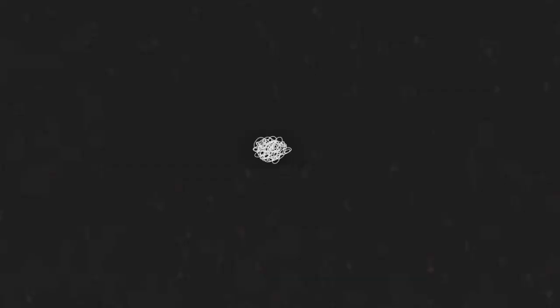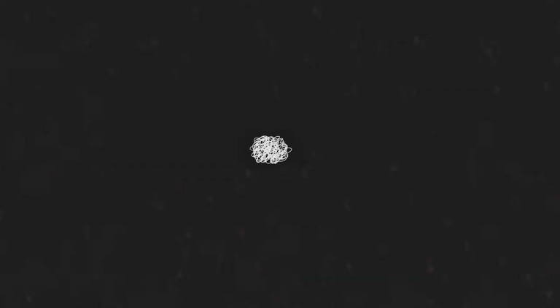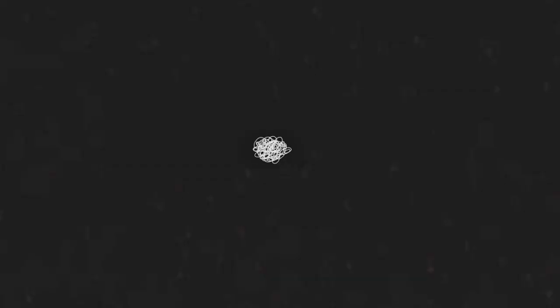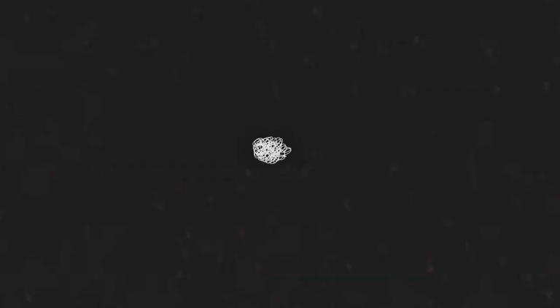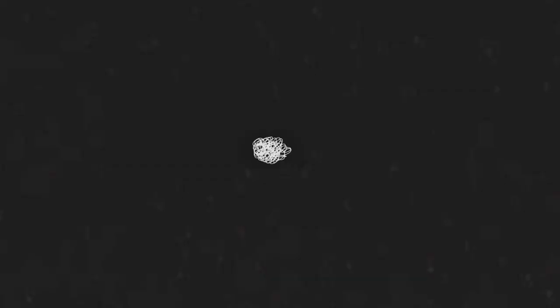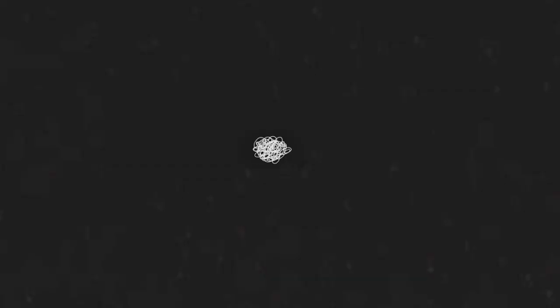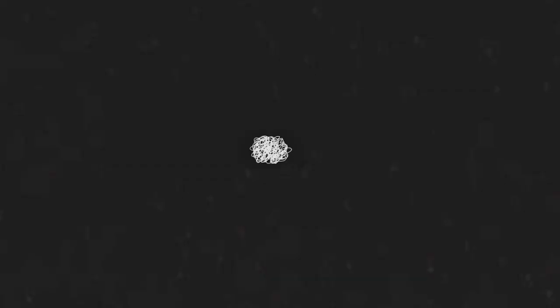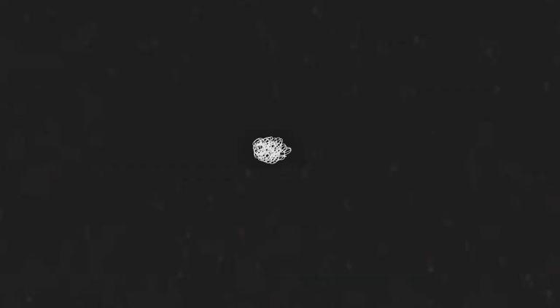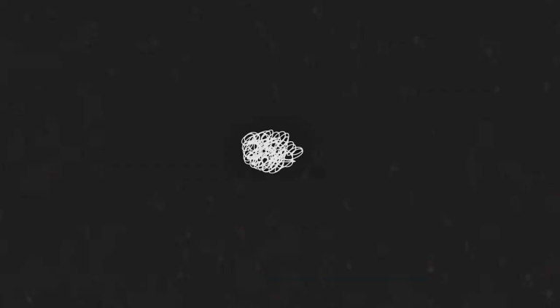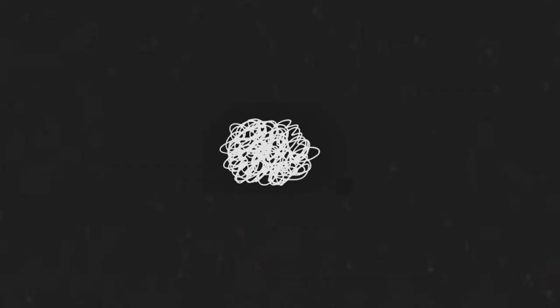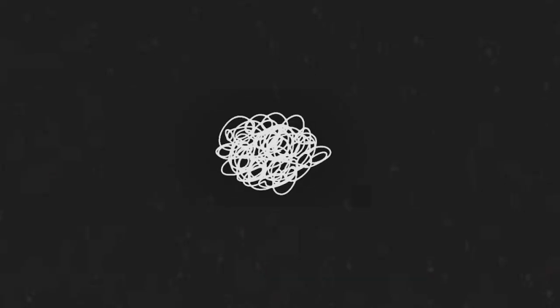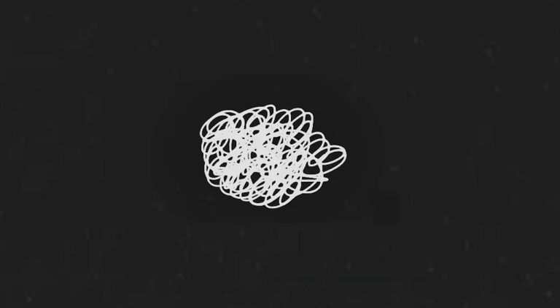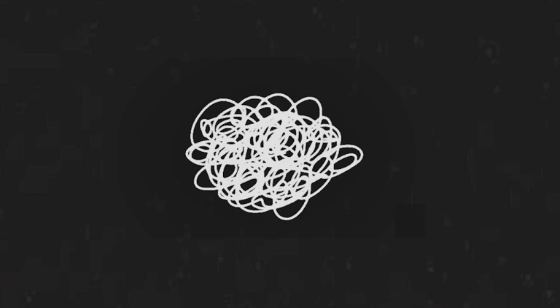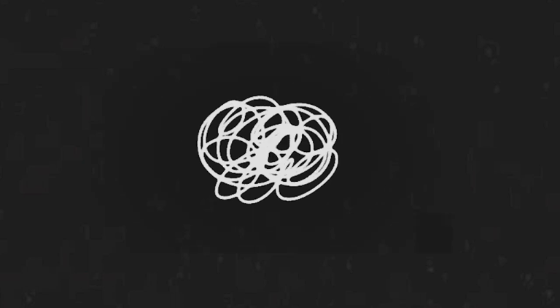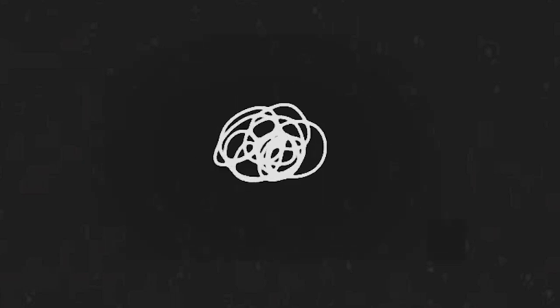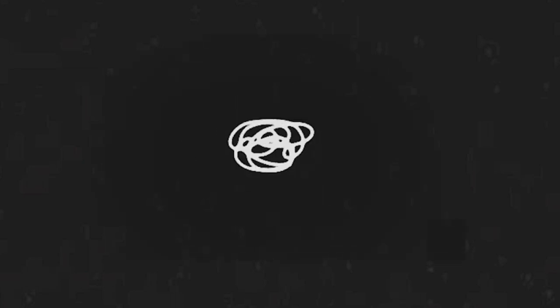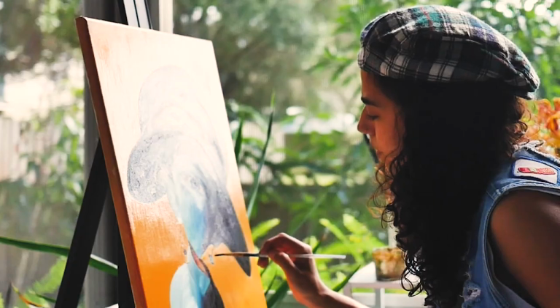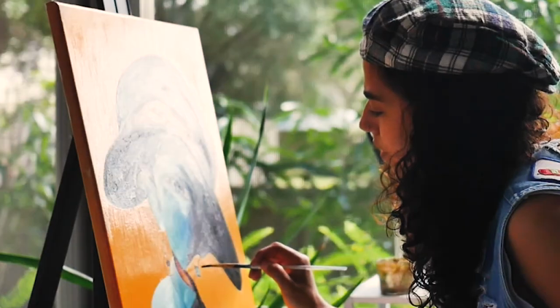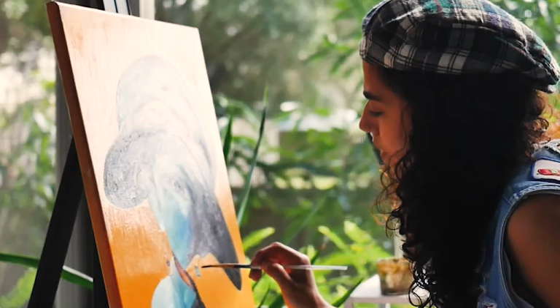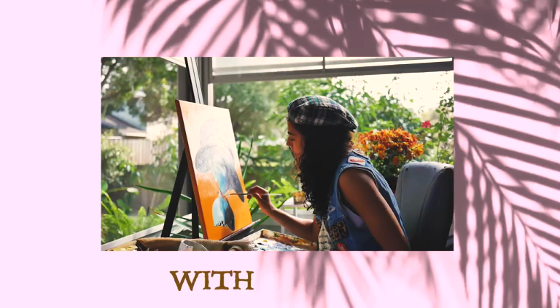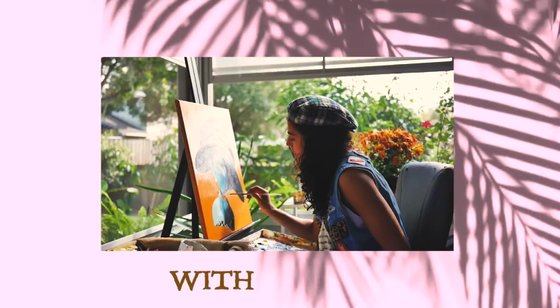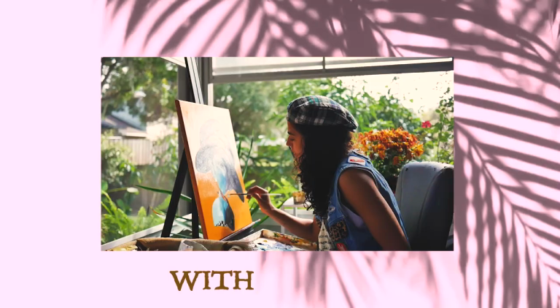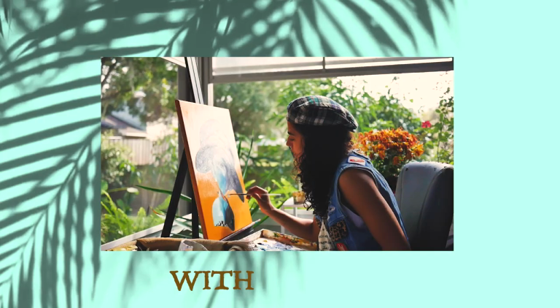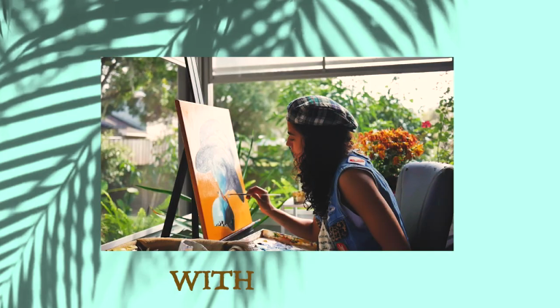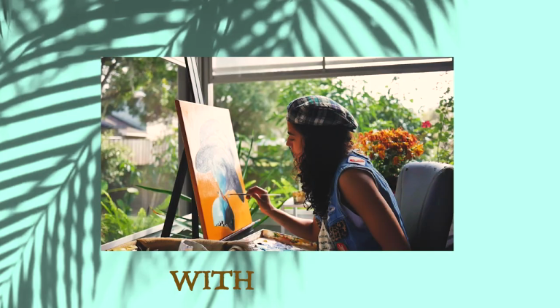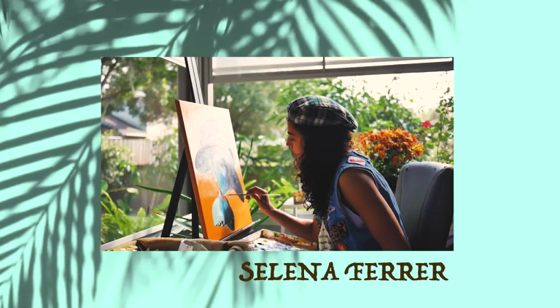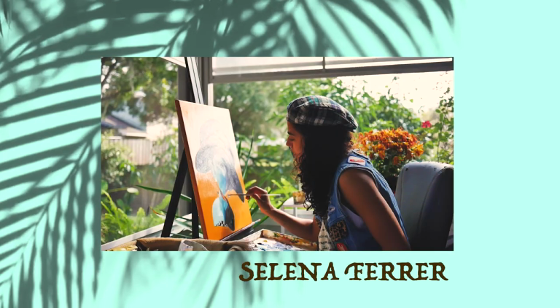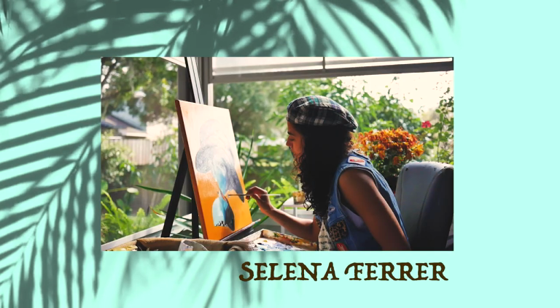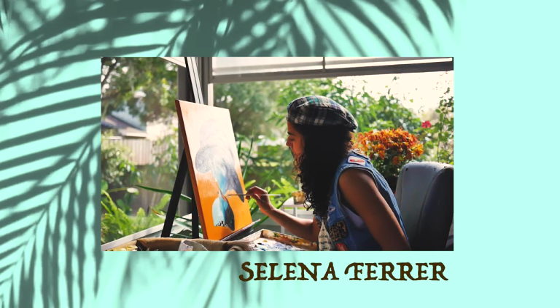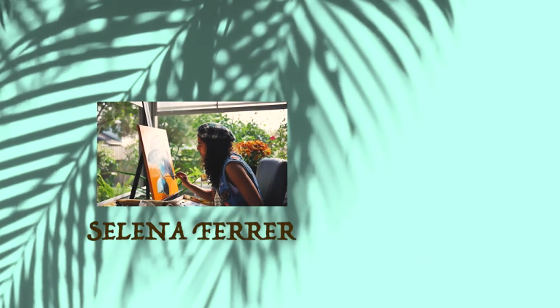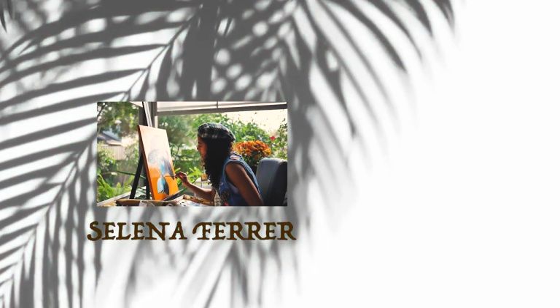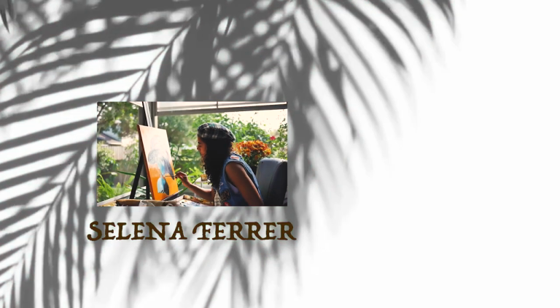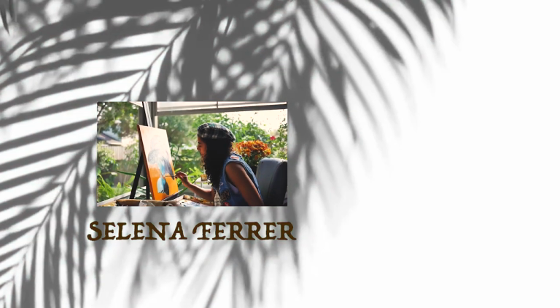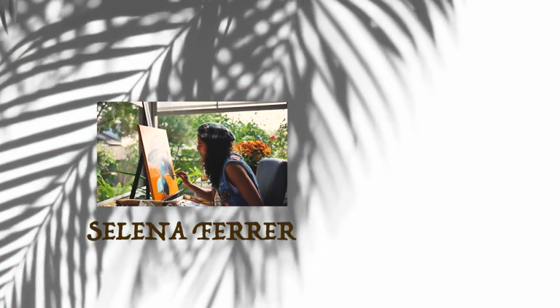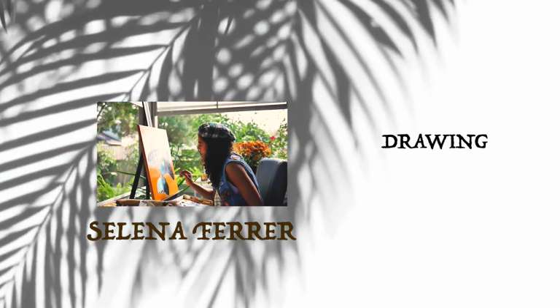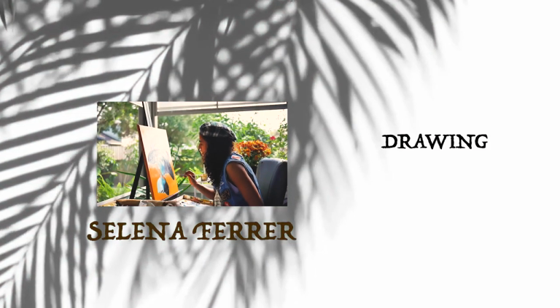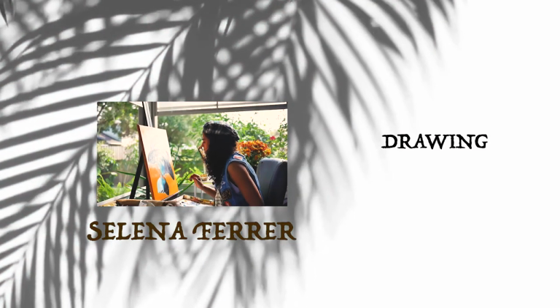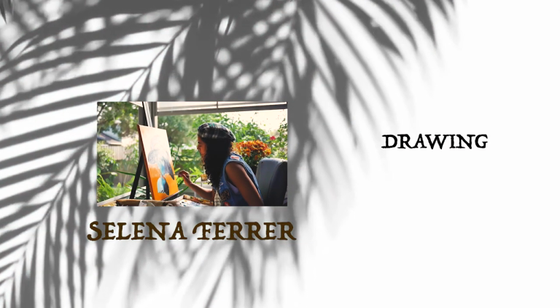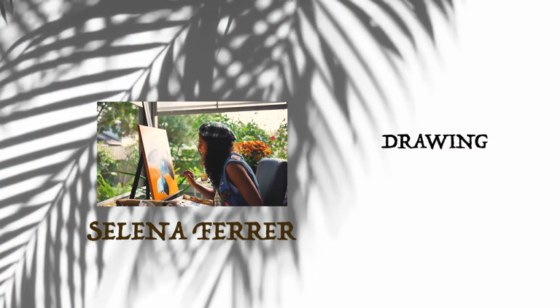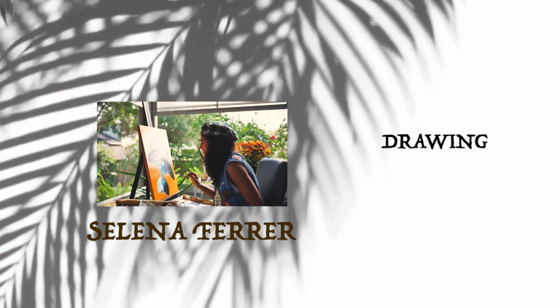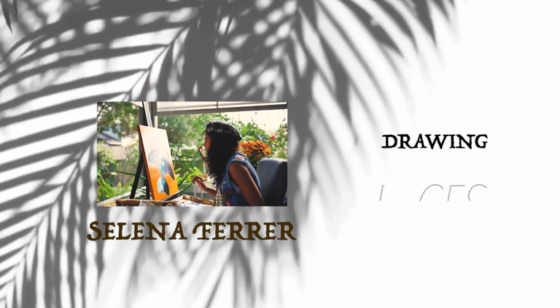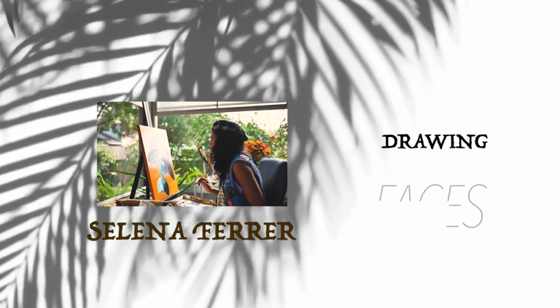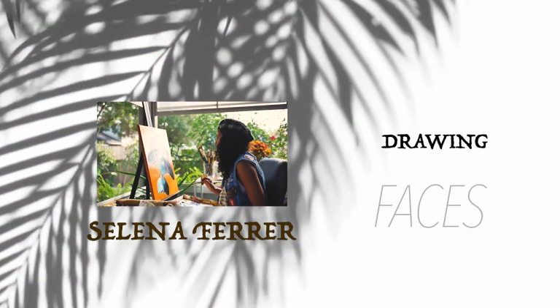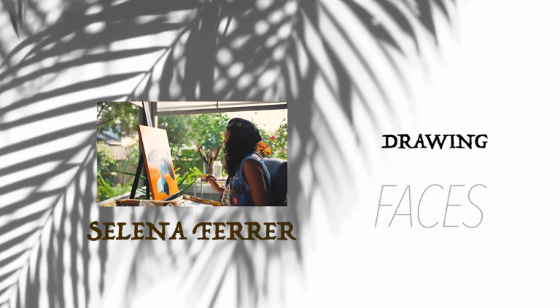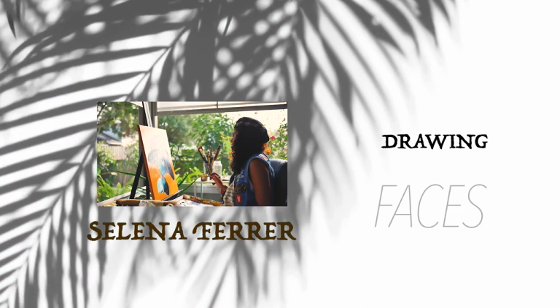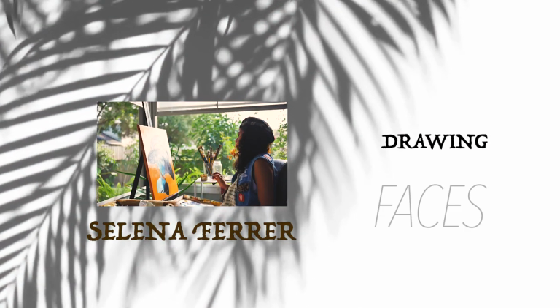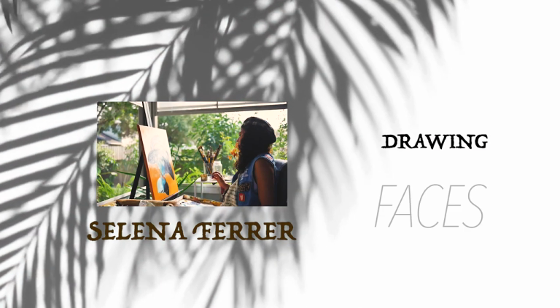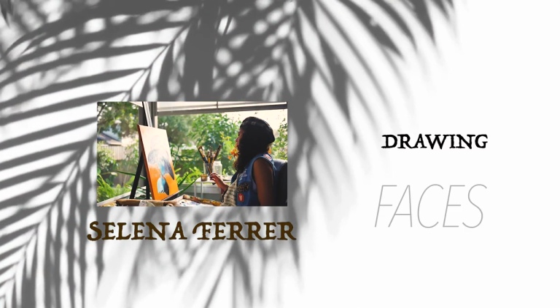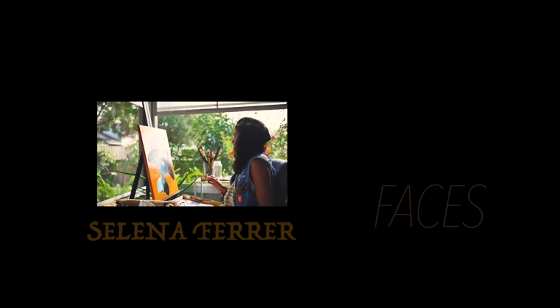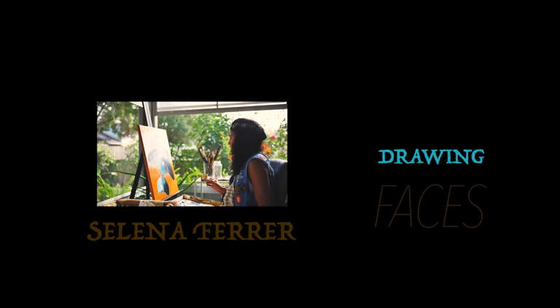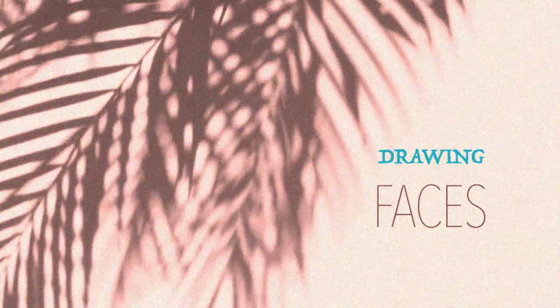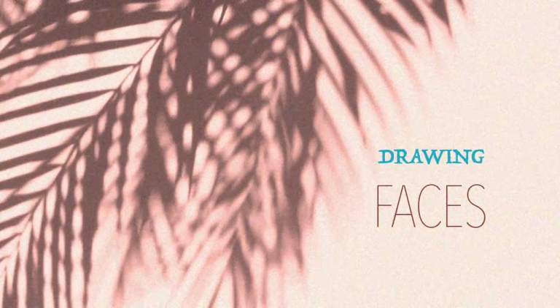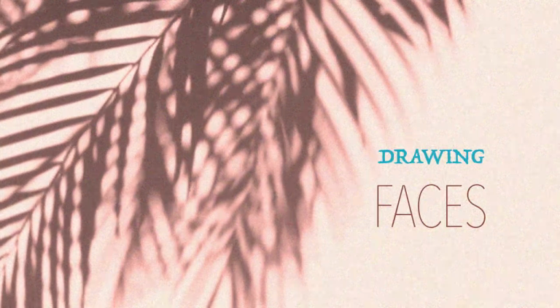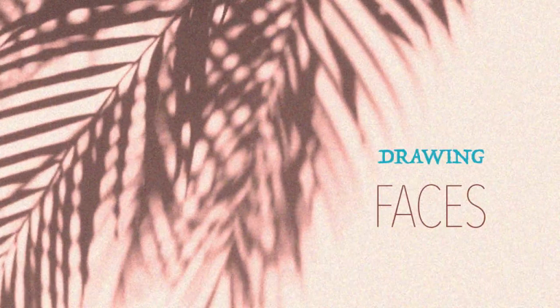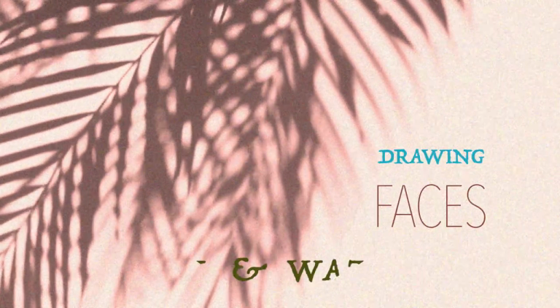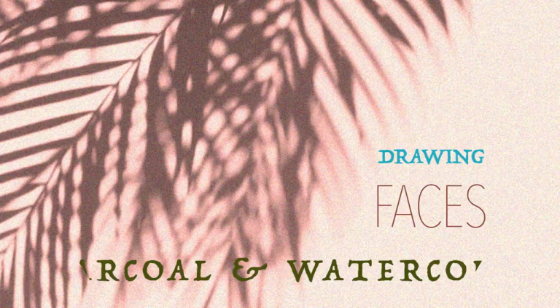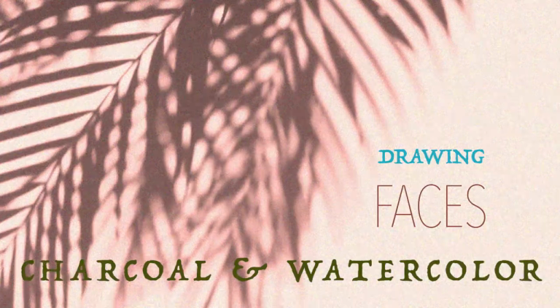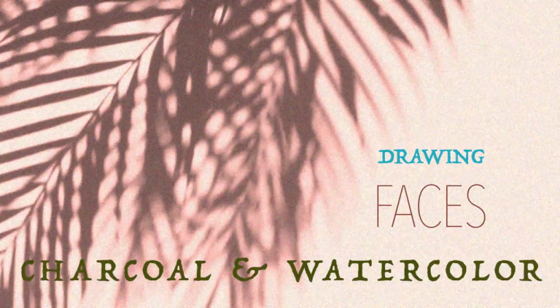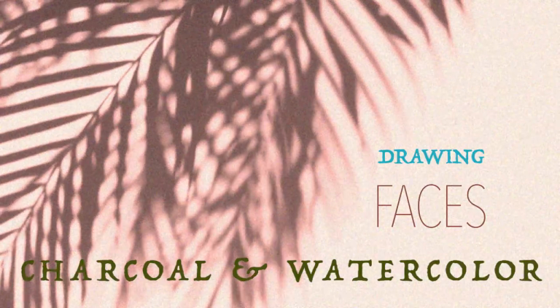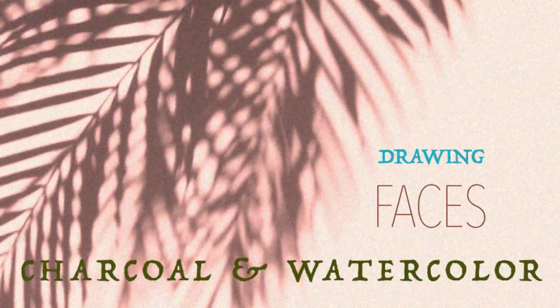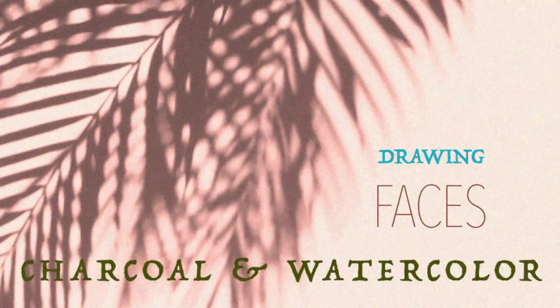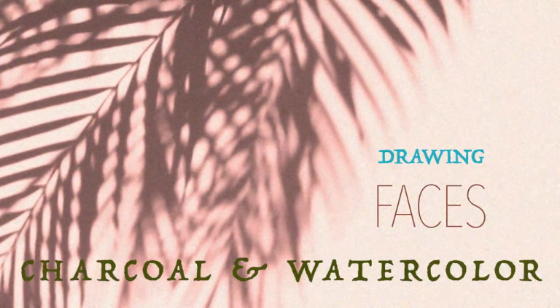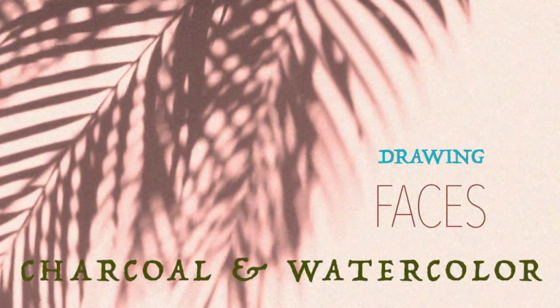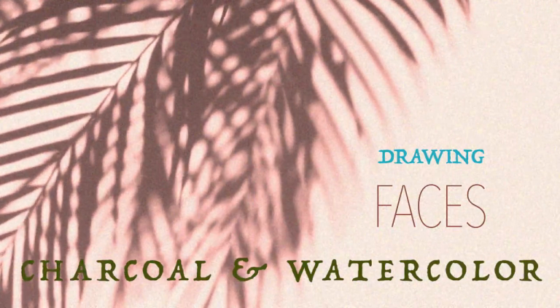Welcome back to another video. My name is Selena Ferrer and I will be guiding you through some drawing and painting challenges.